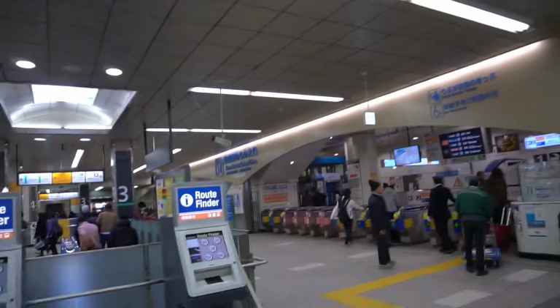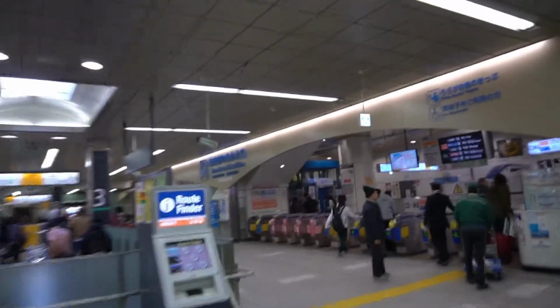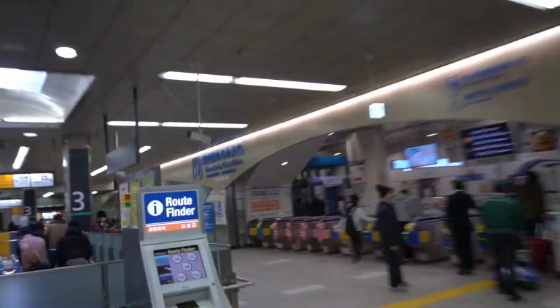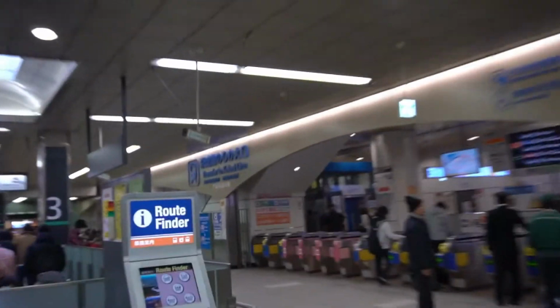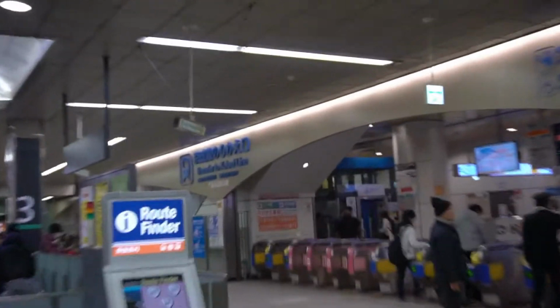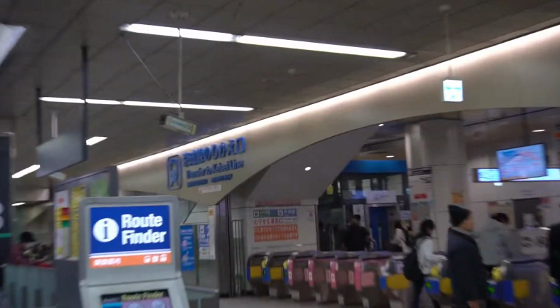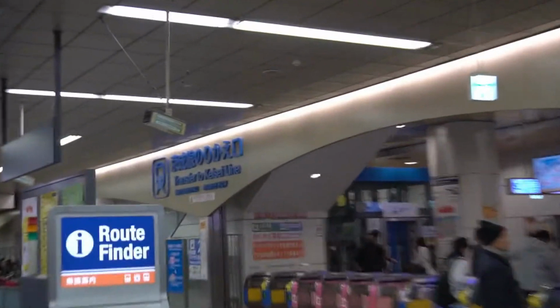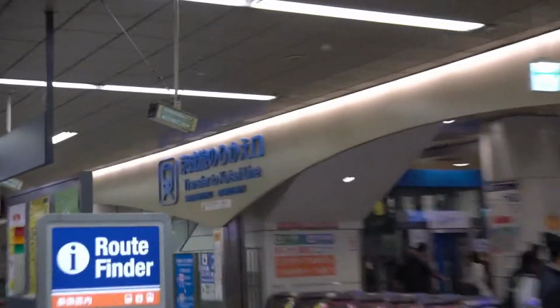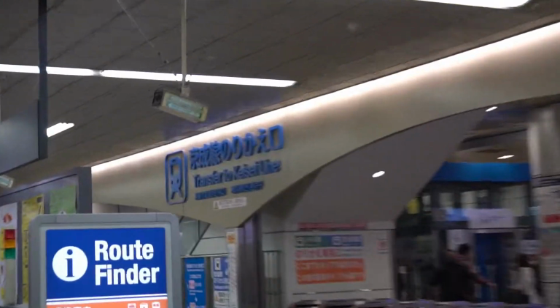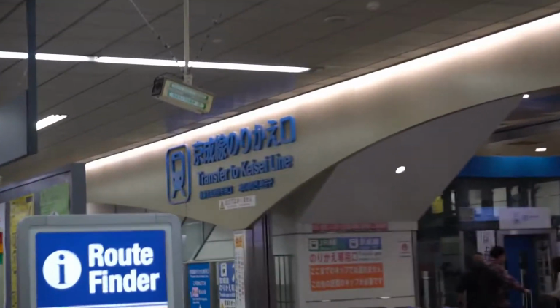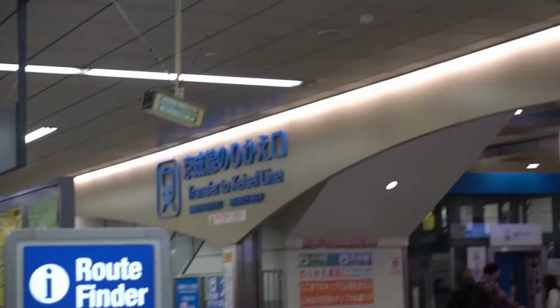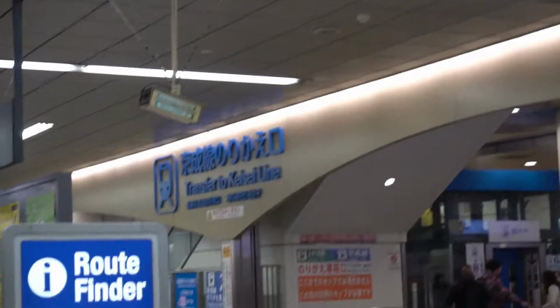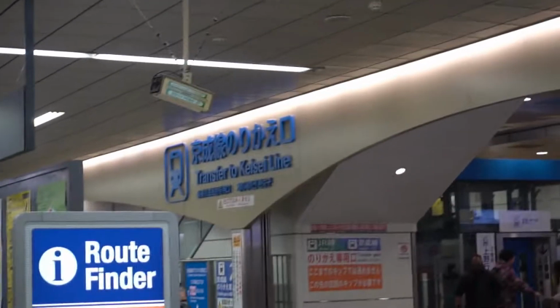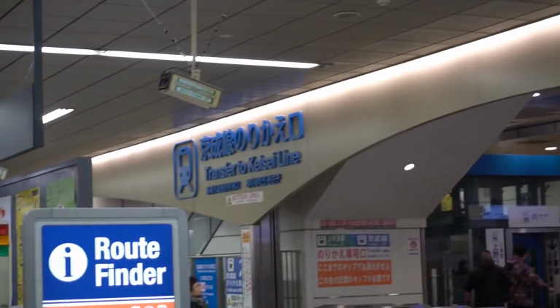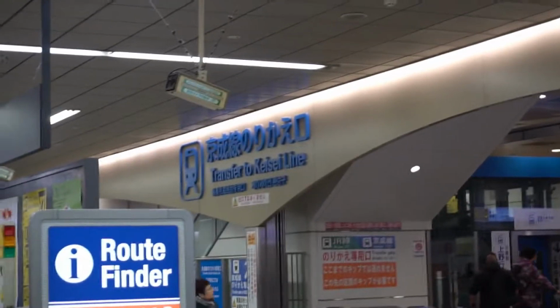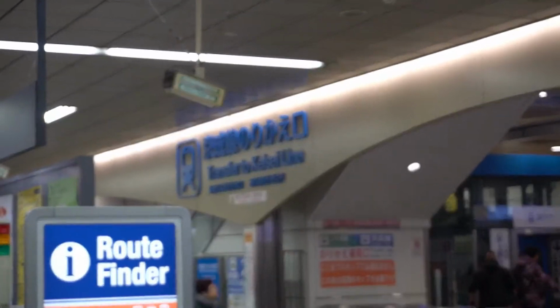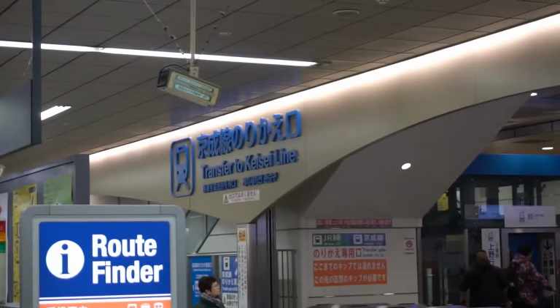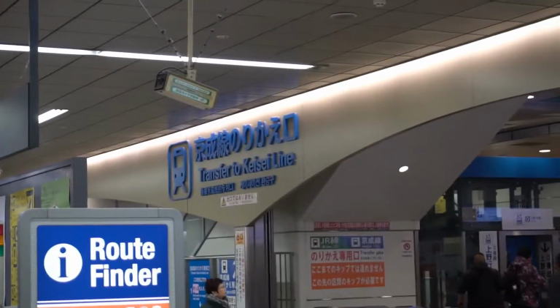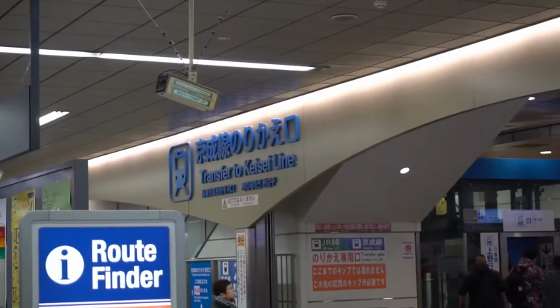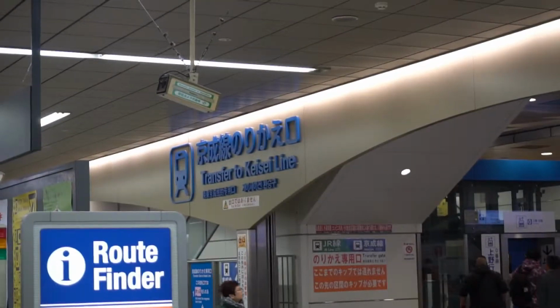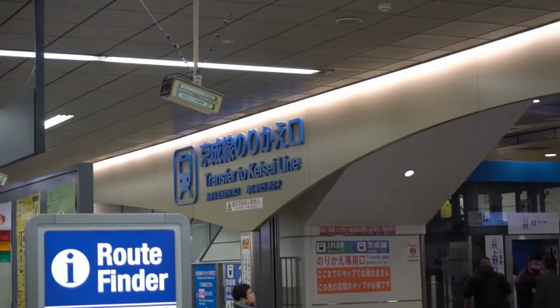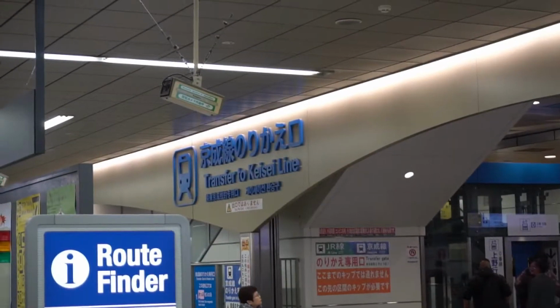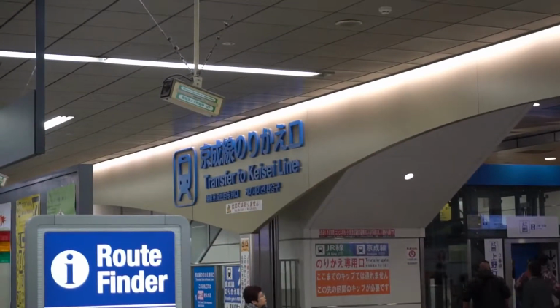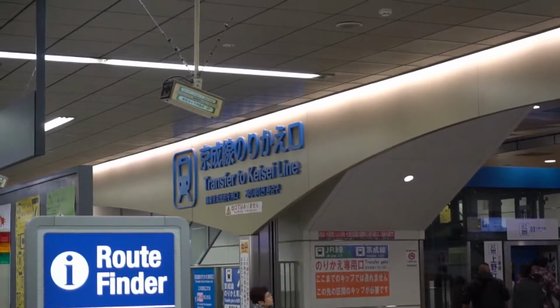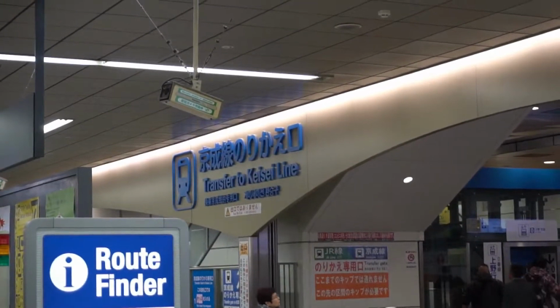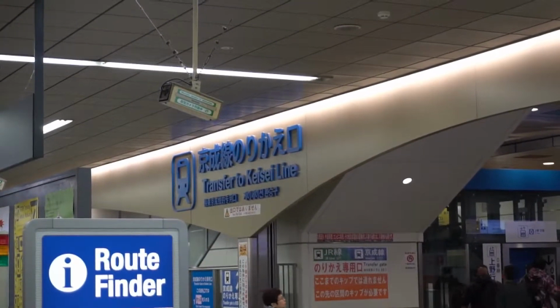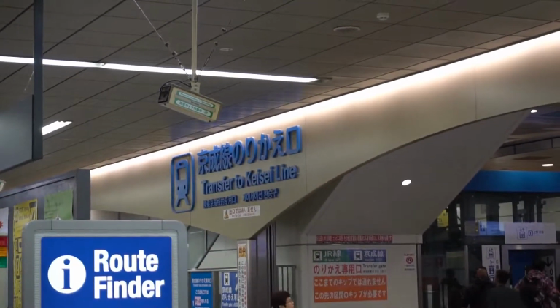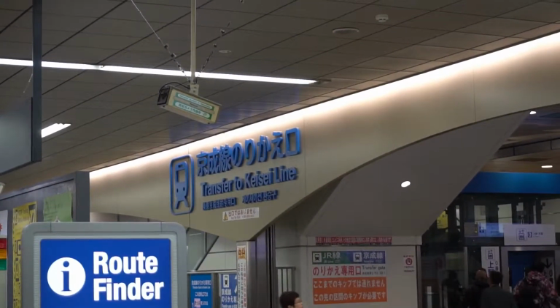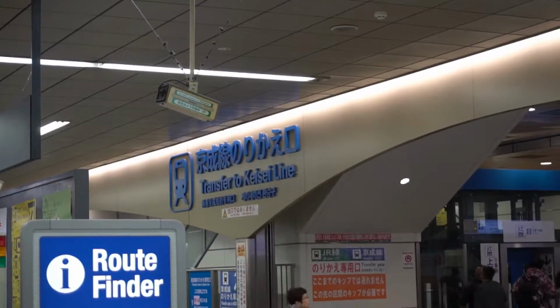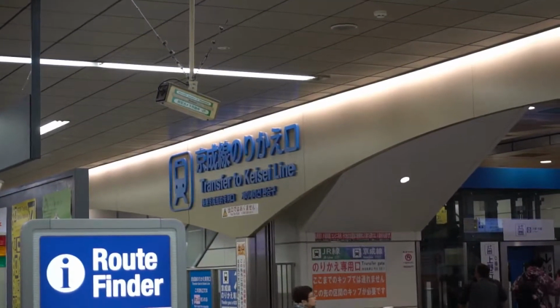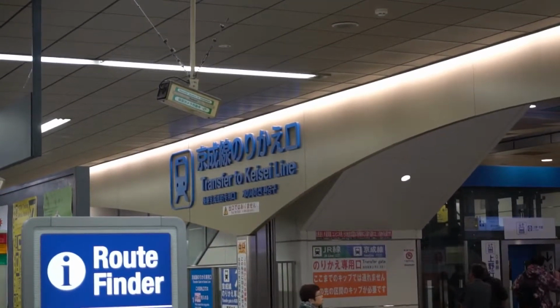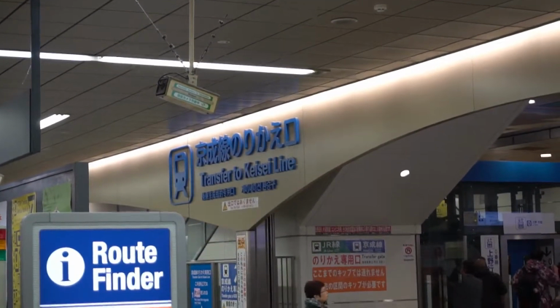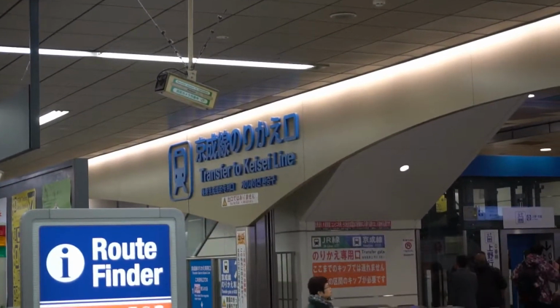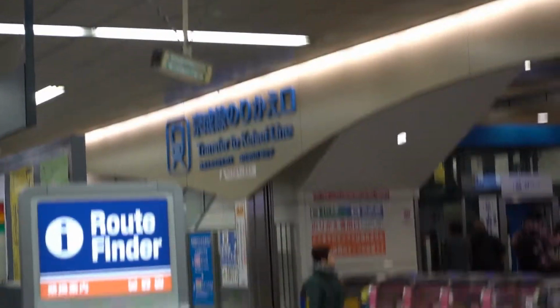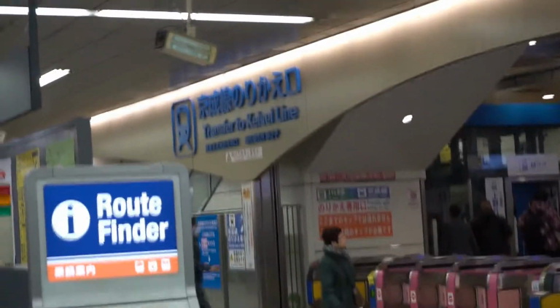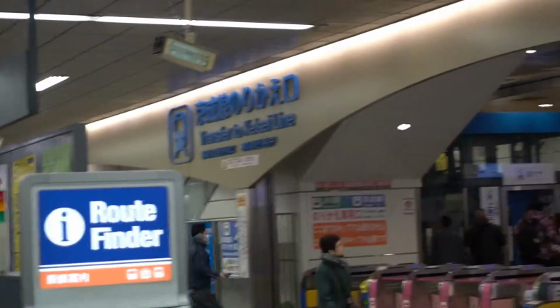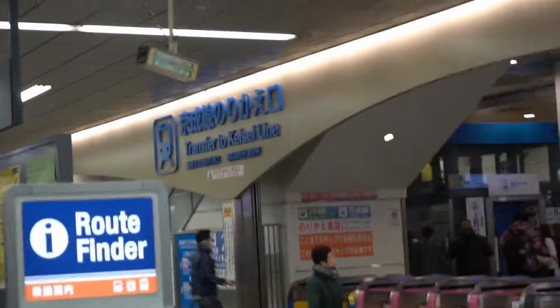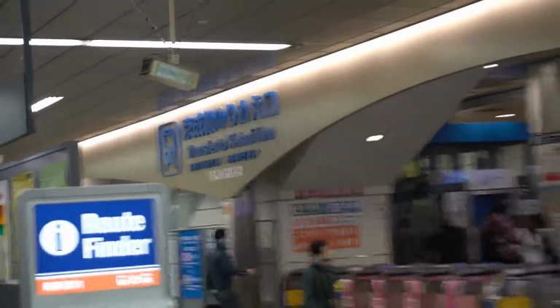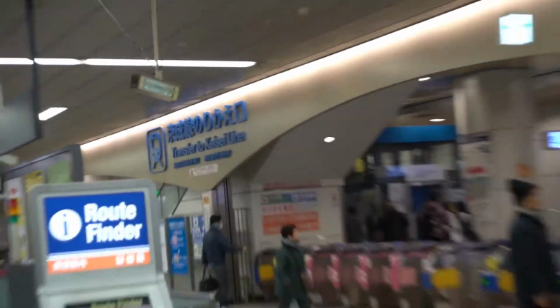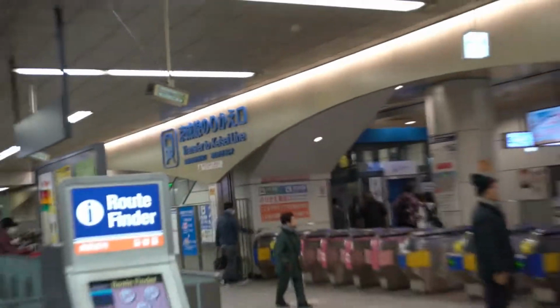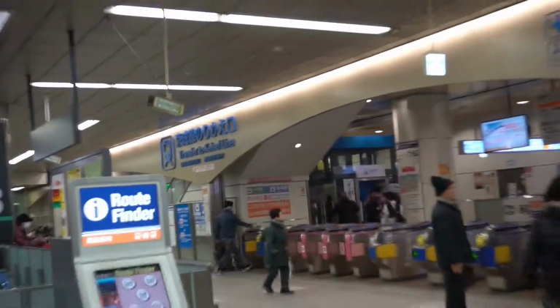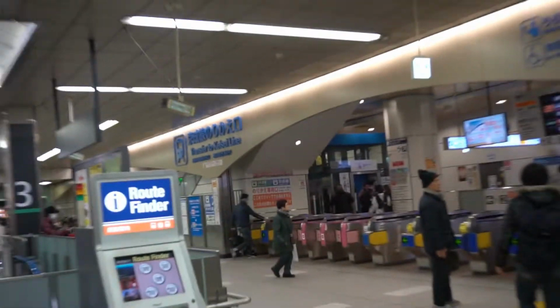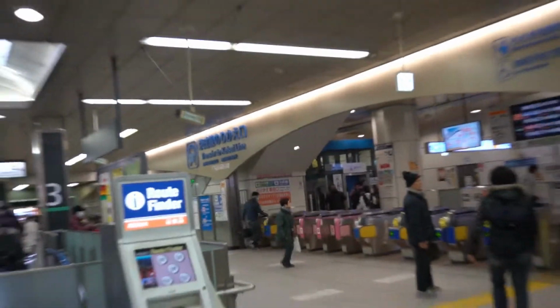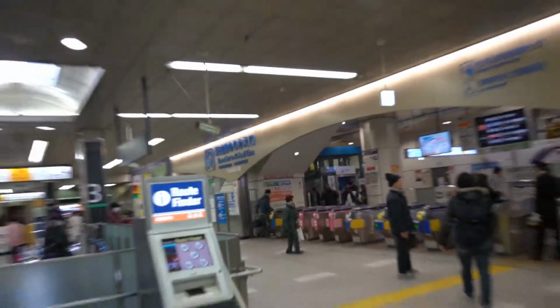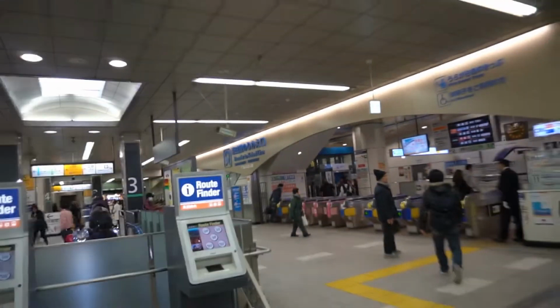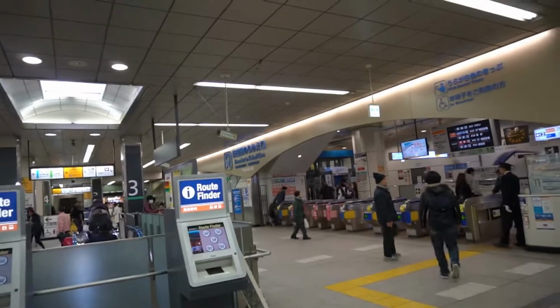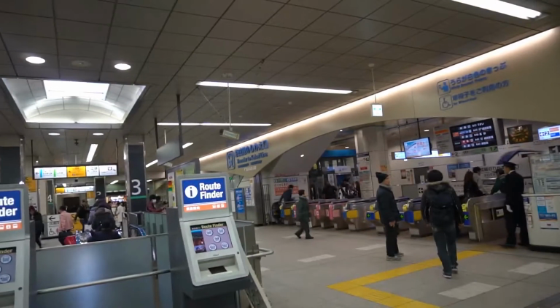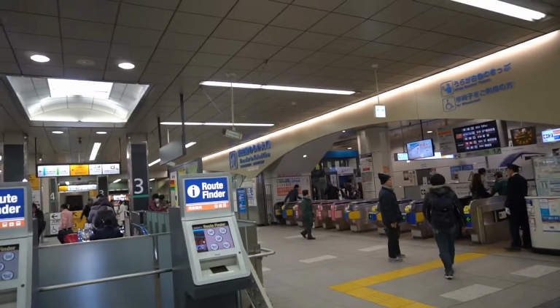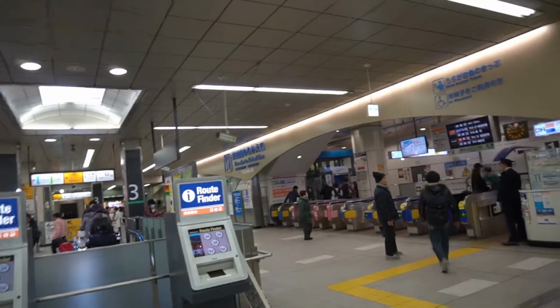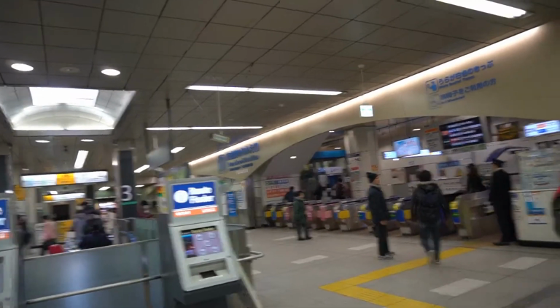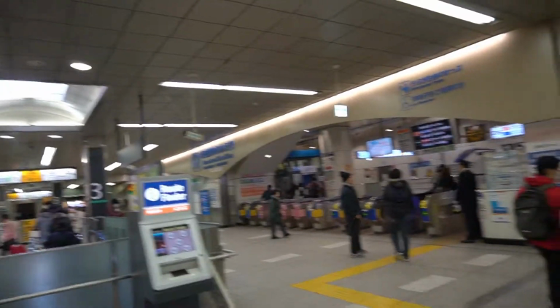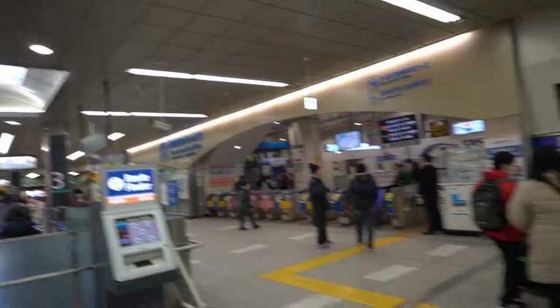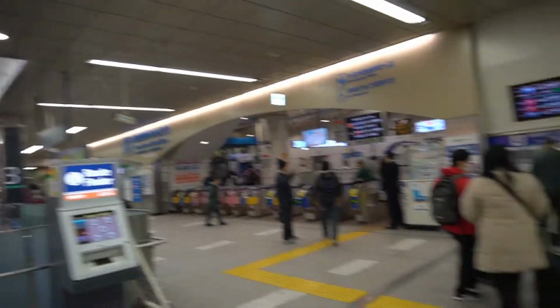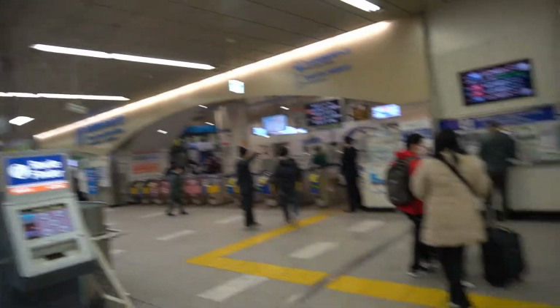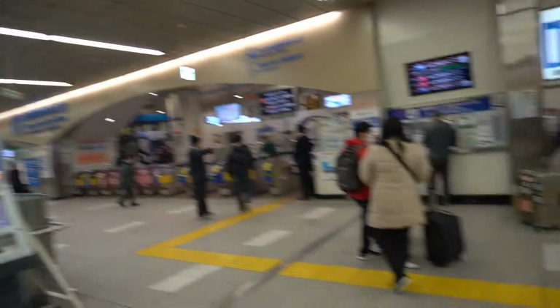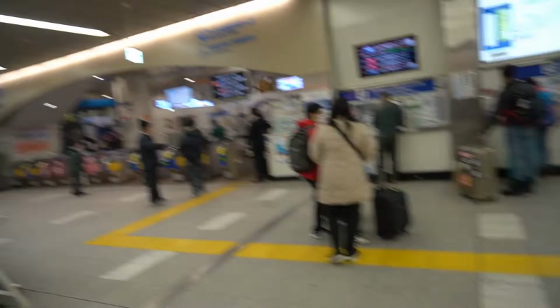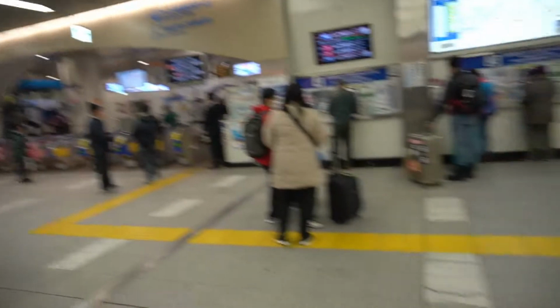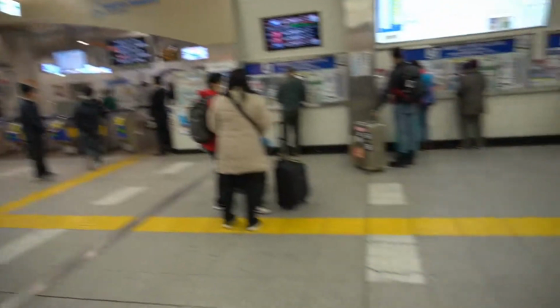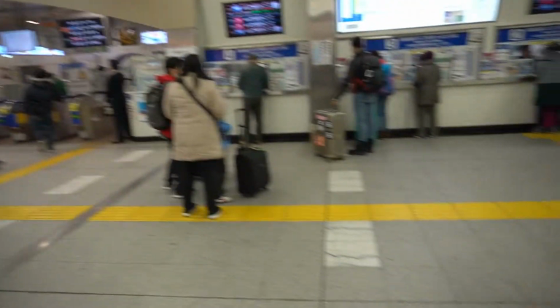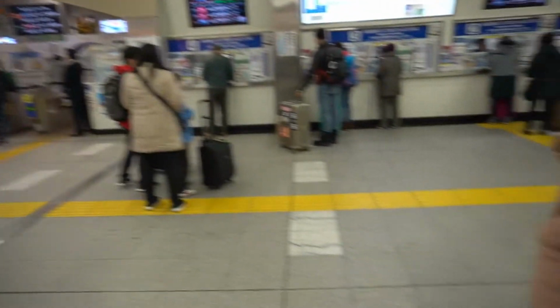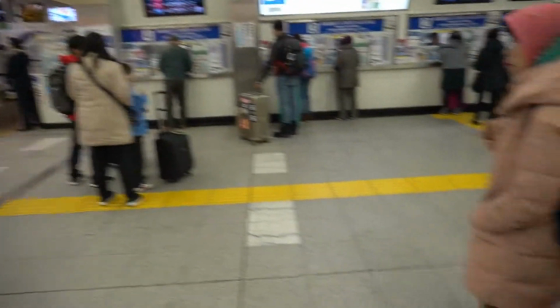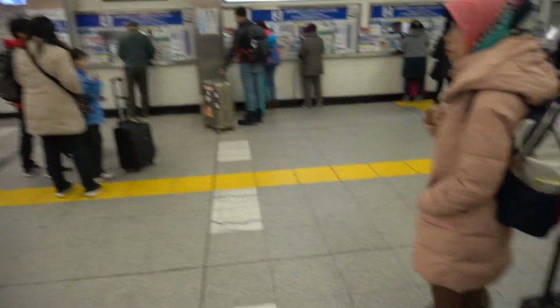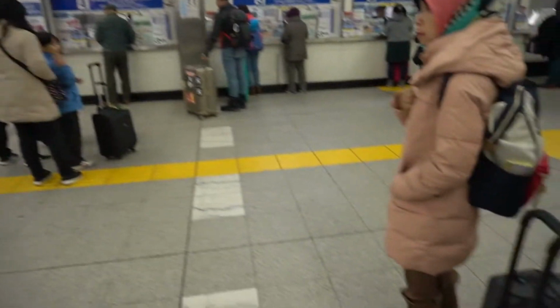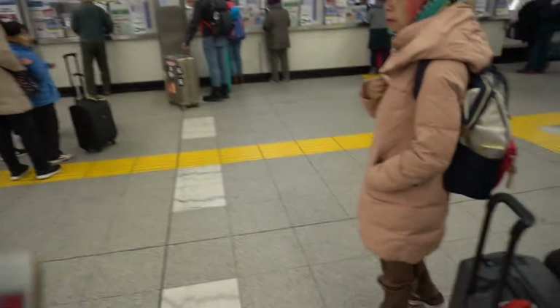We are at Nippori Station. Now we are going to transfer to the Keisei Line. We are going to use the Keisei Line Skyliner.